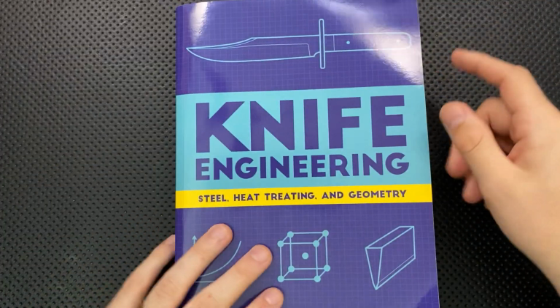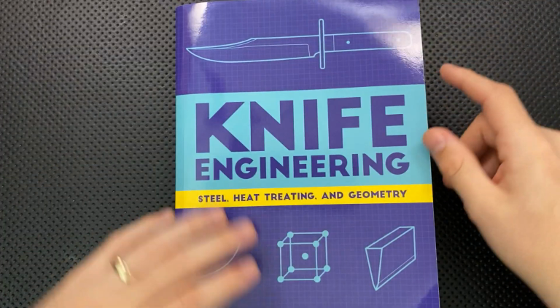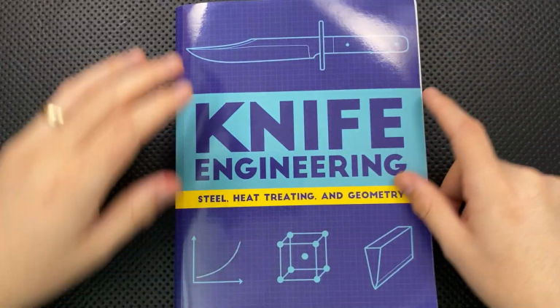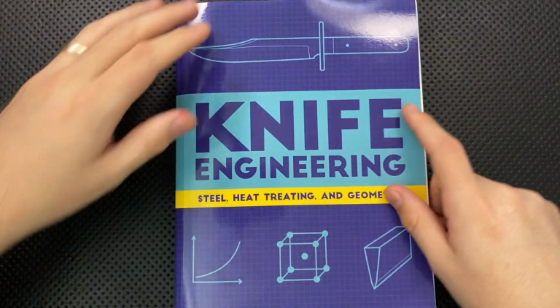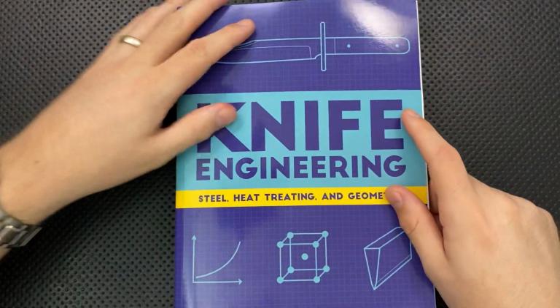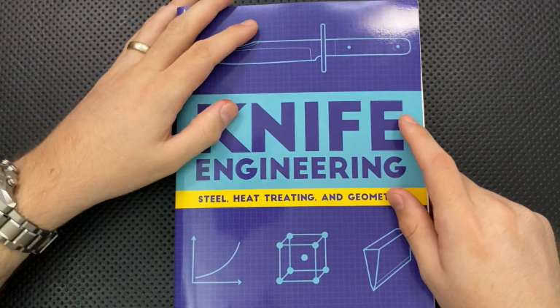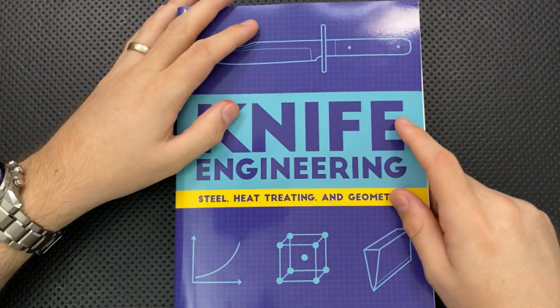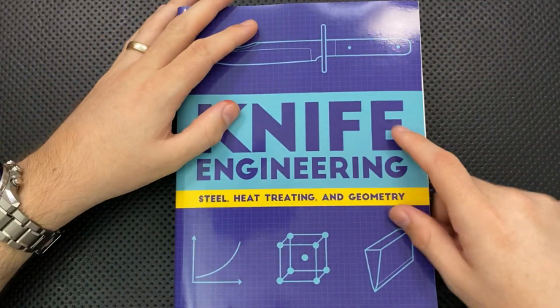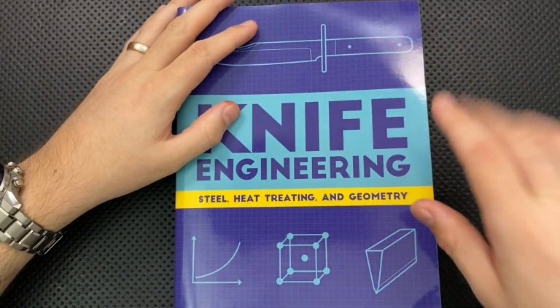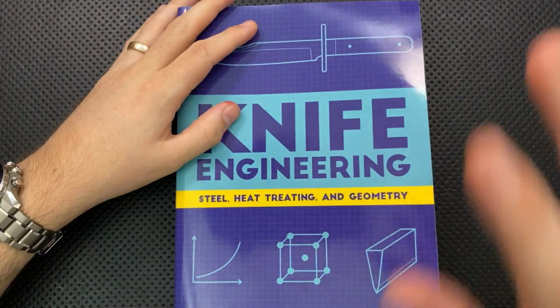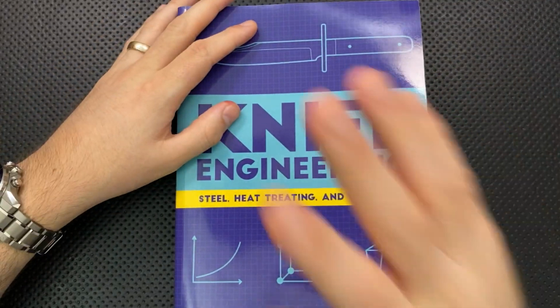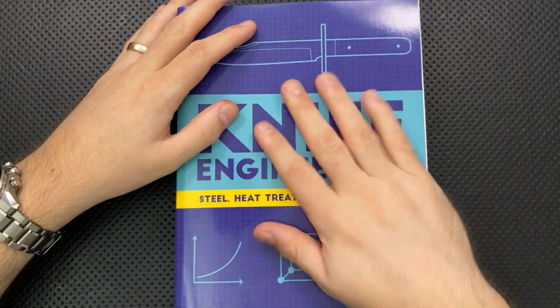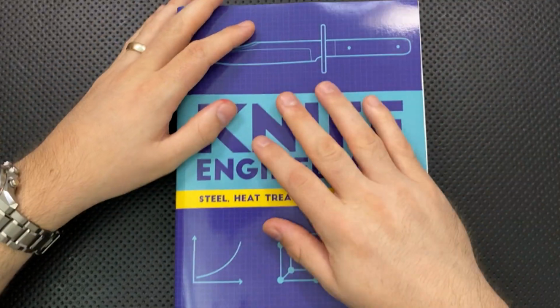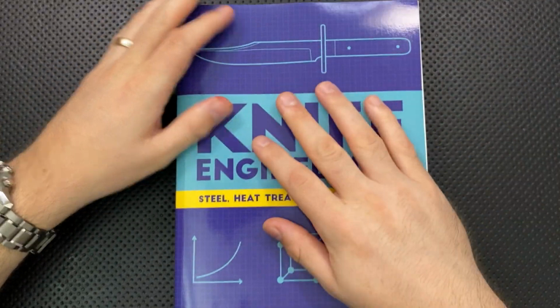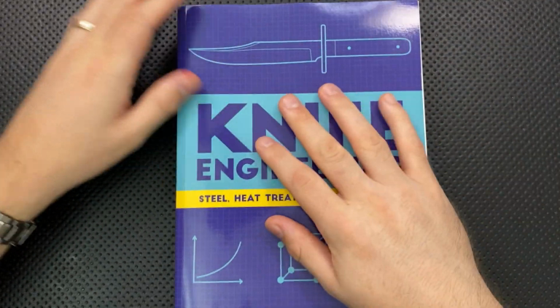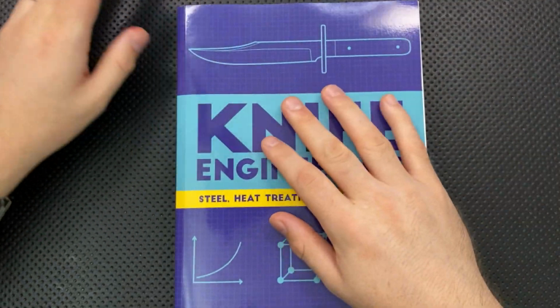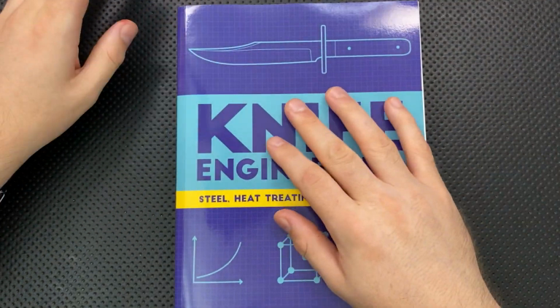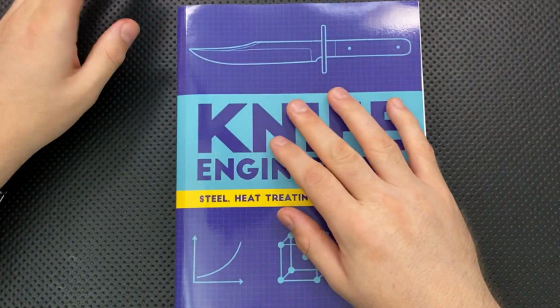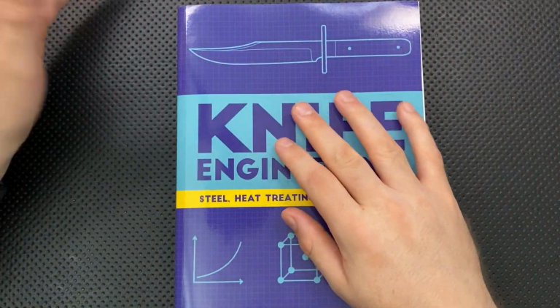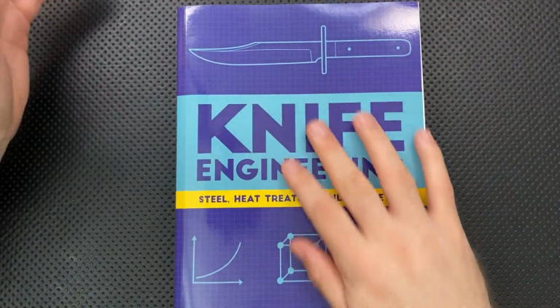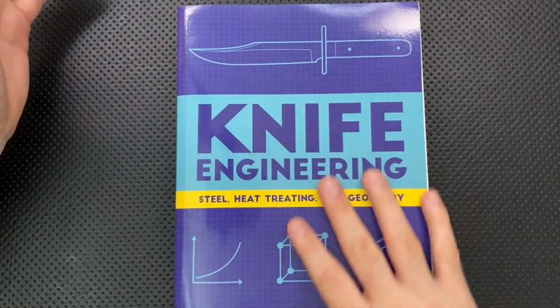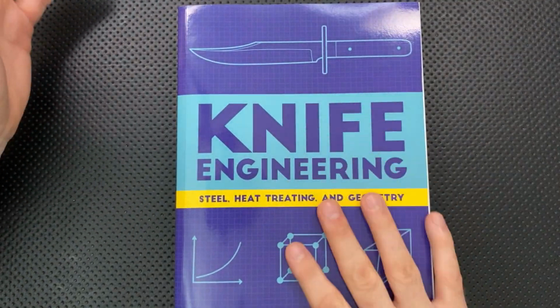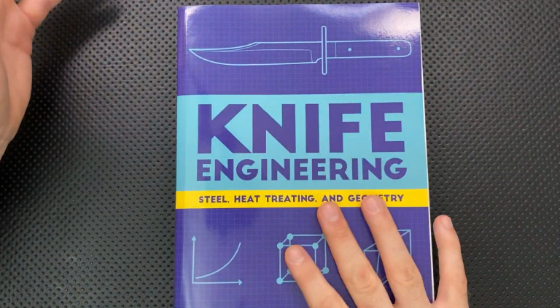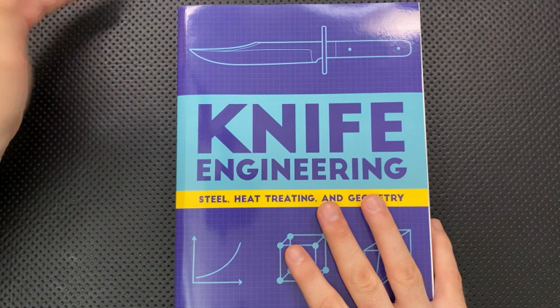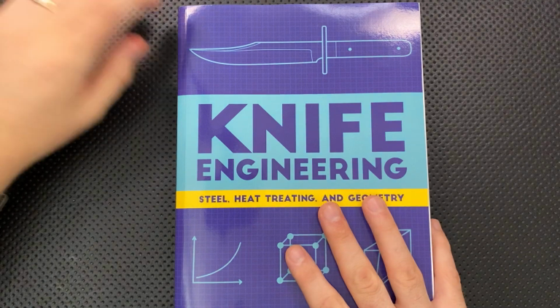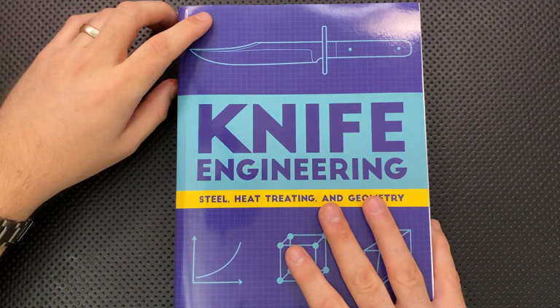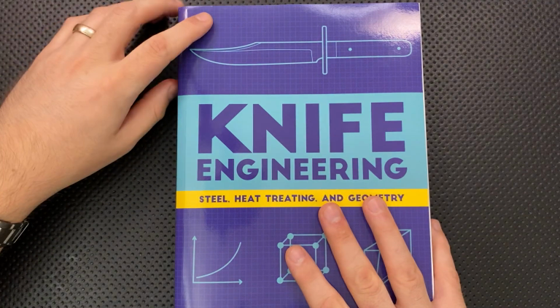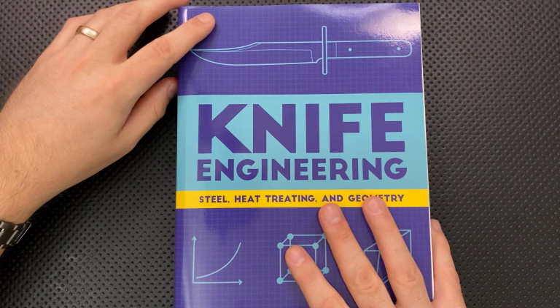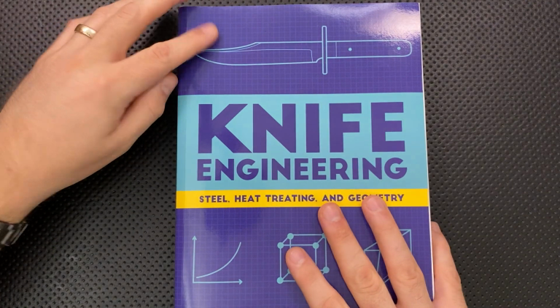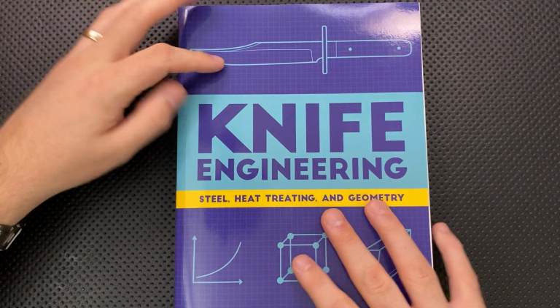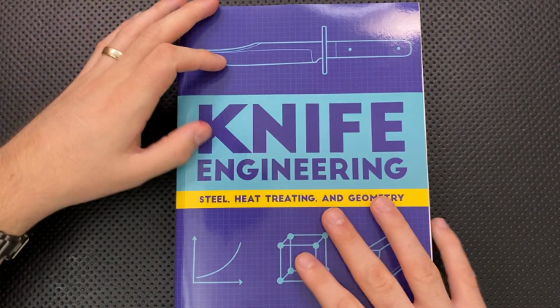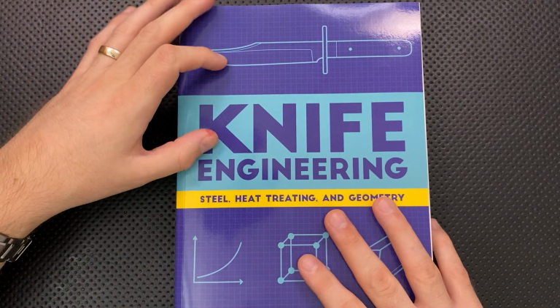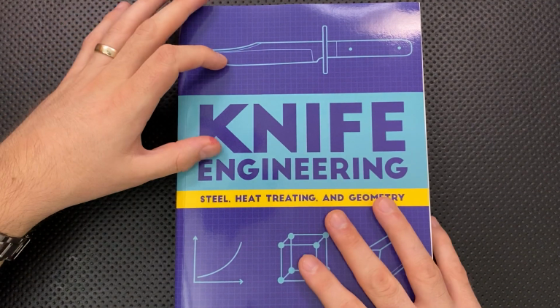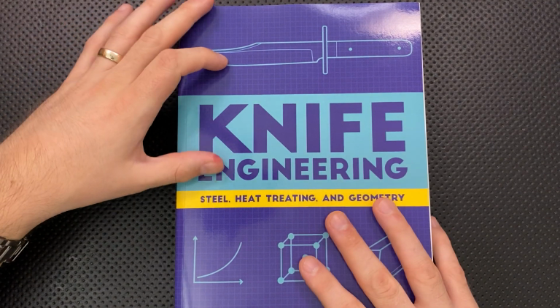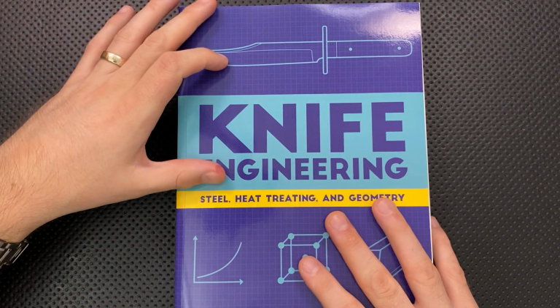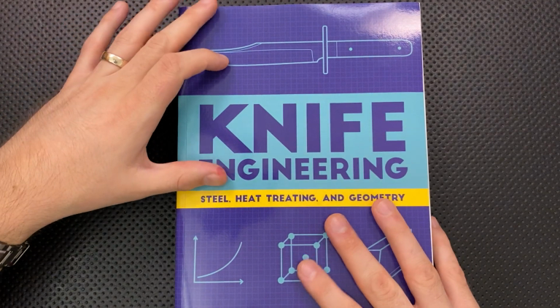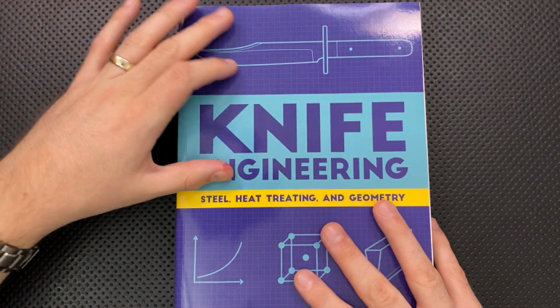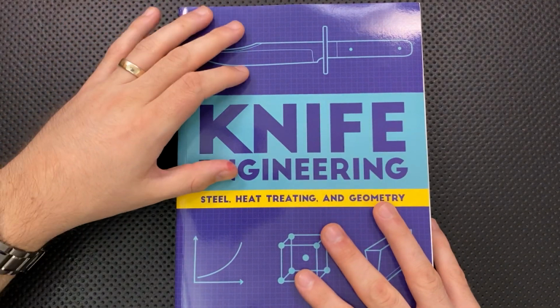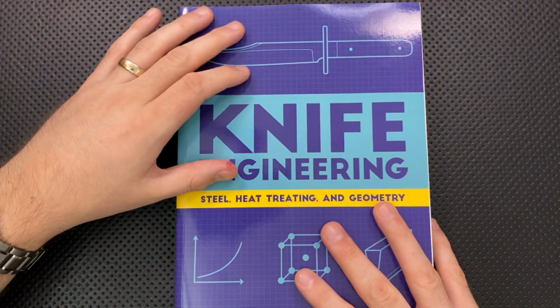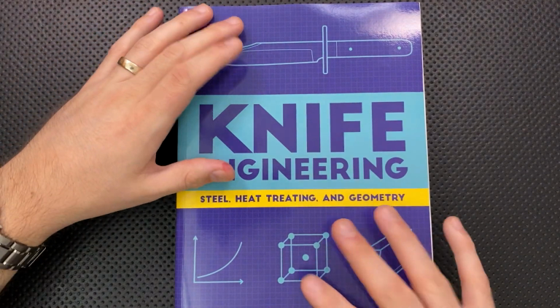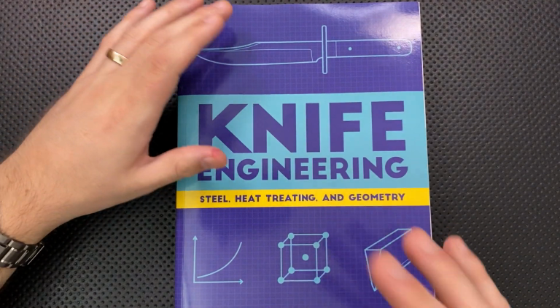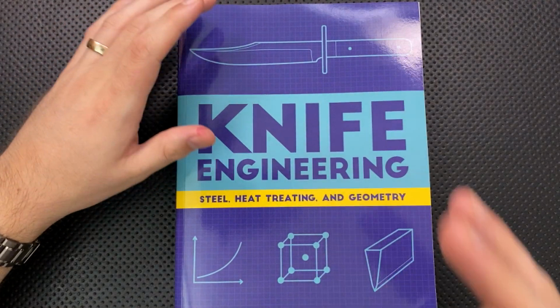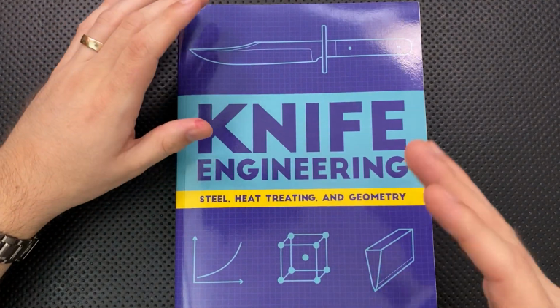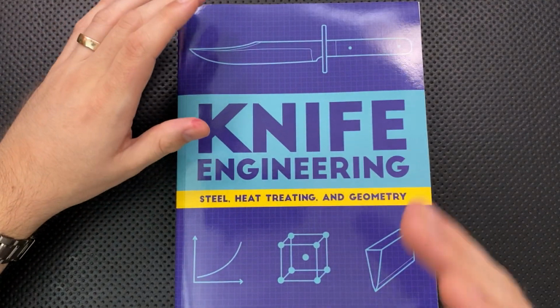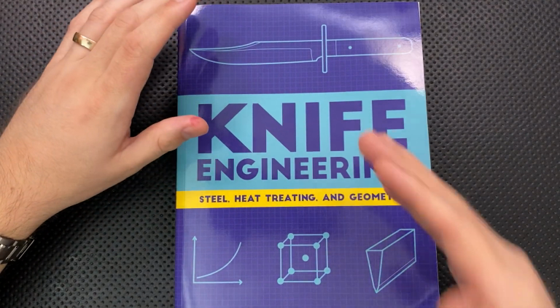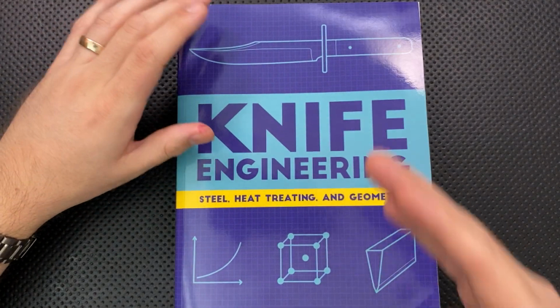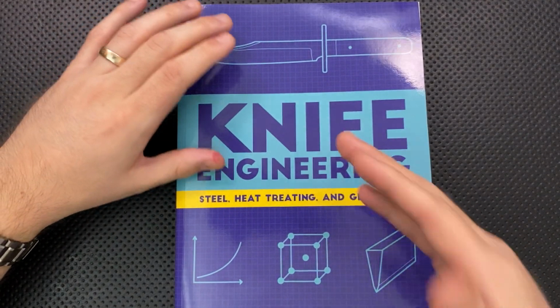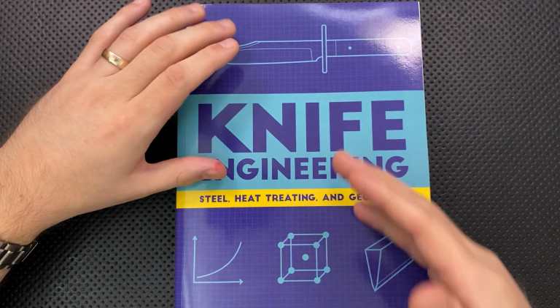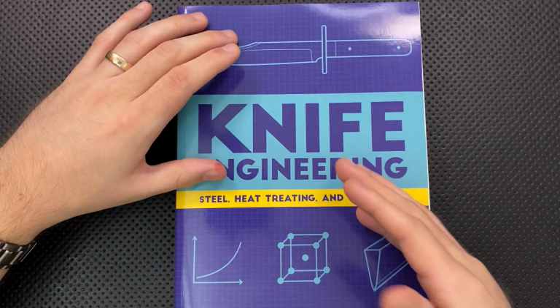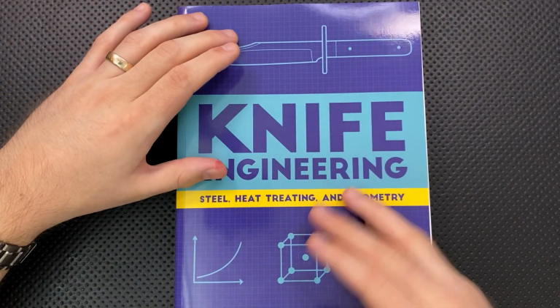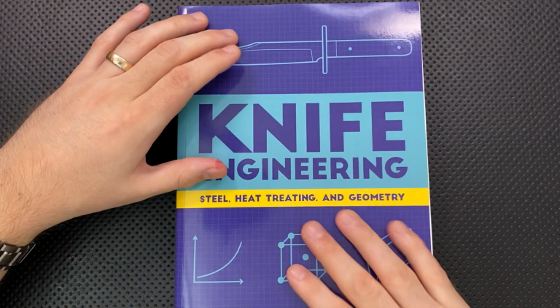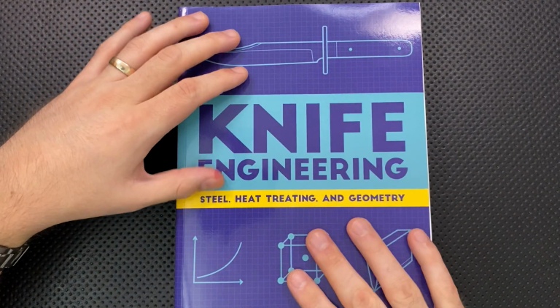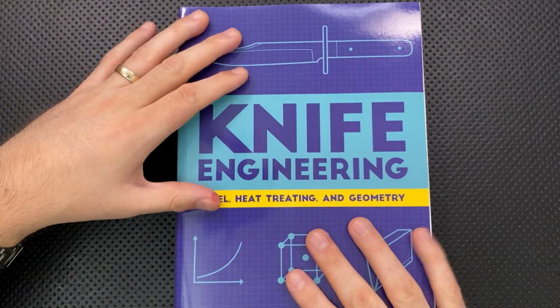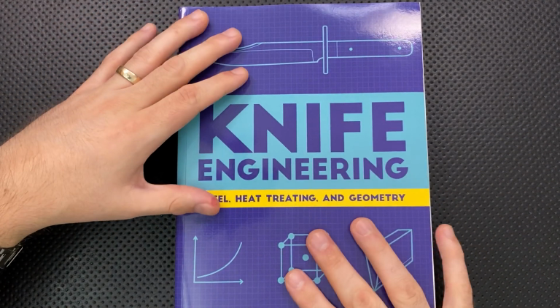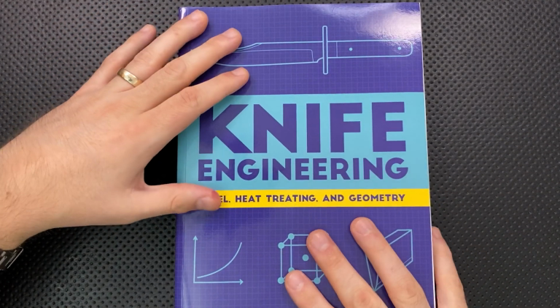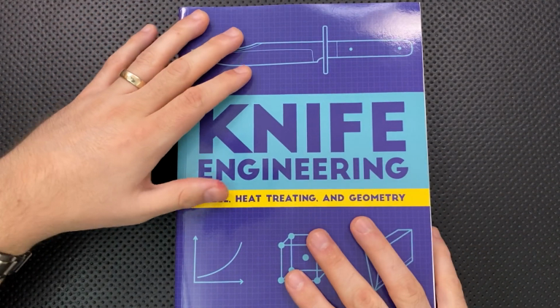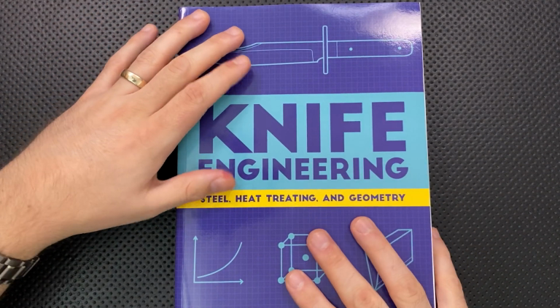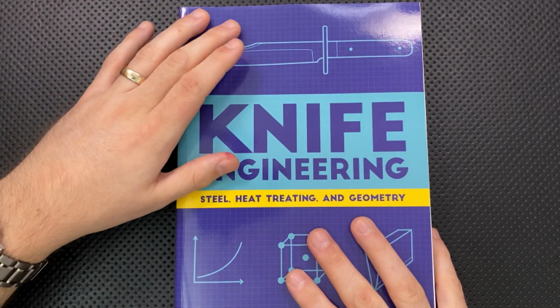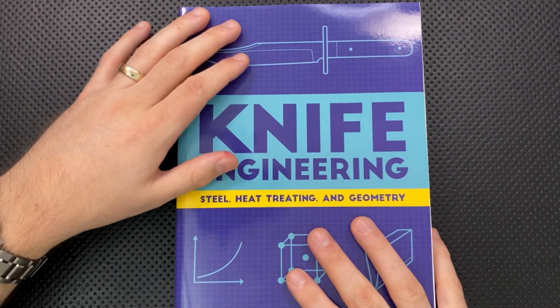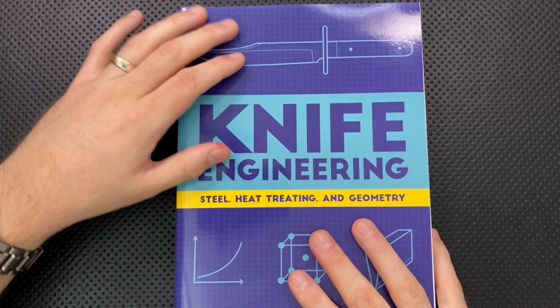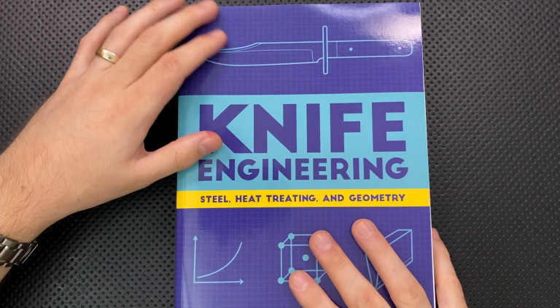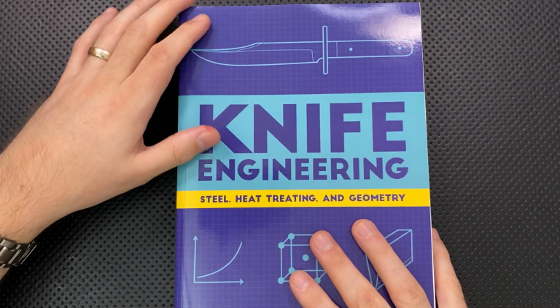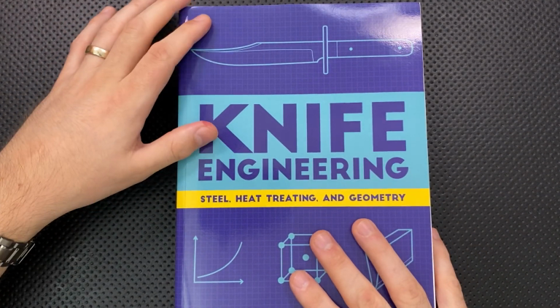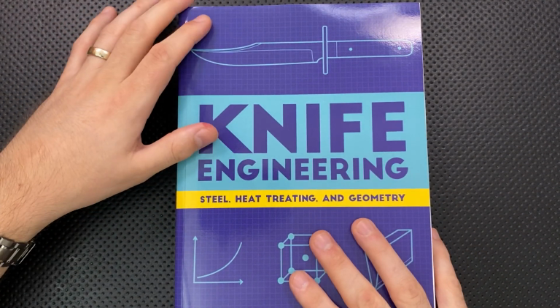There's always the next edition. On the ugly front — honestly, there's nothing really ugly here. I am a big, big fan of this book.